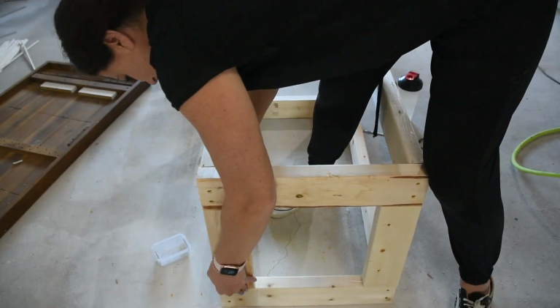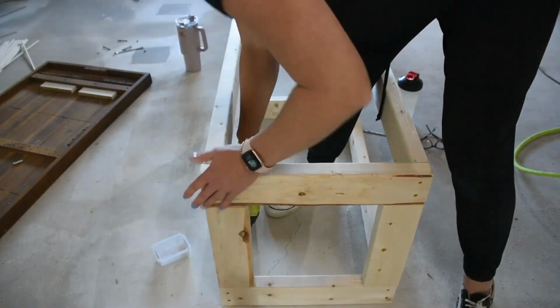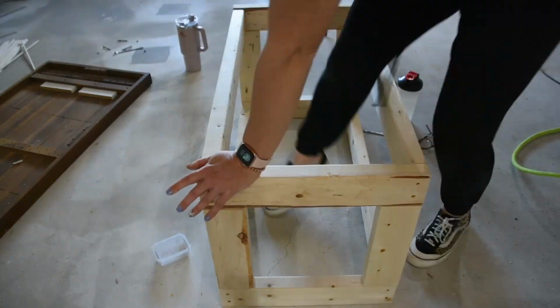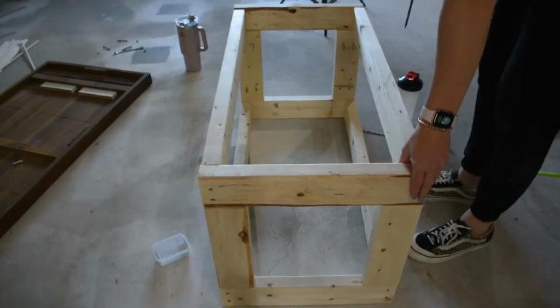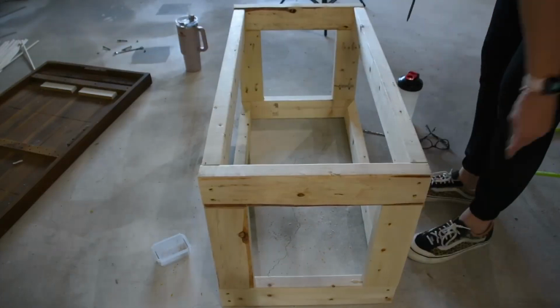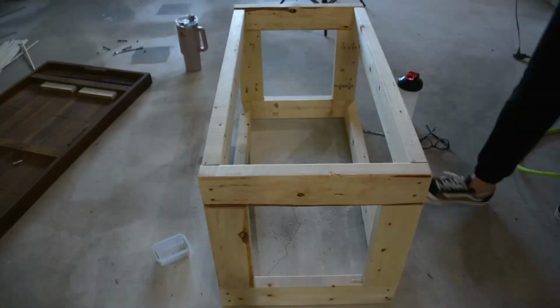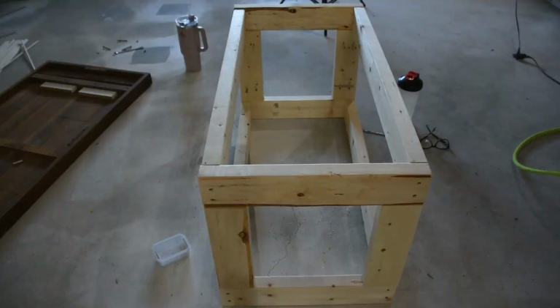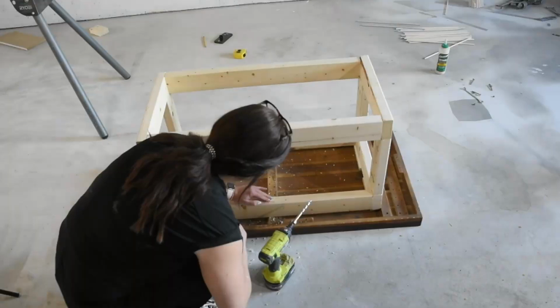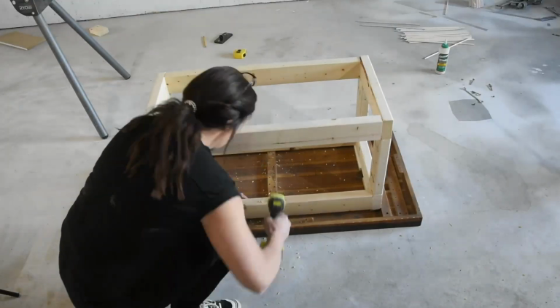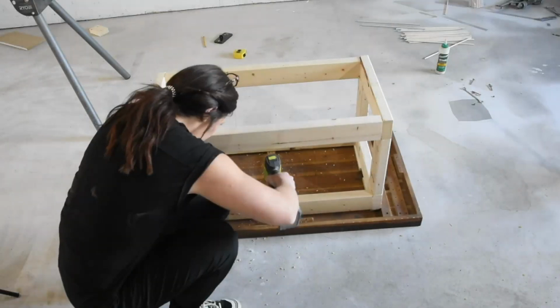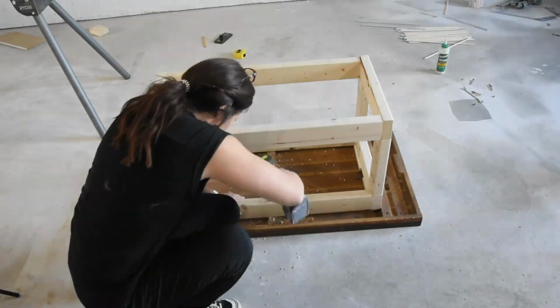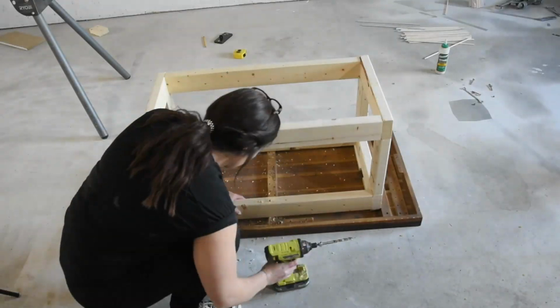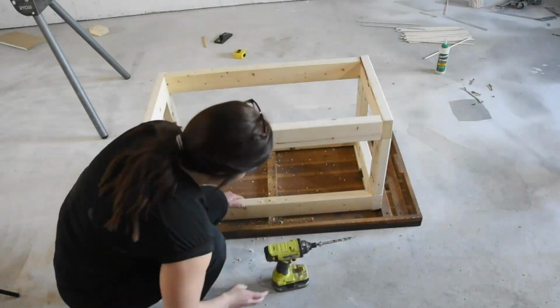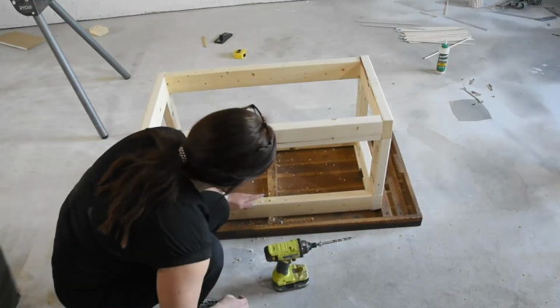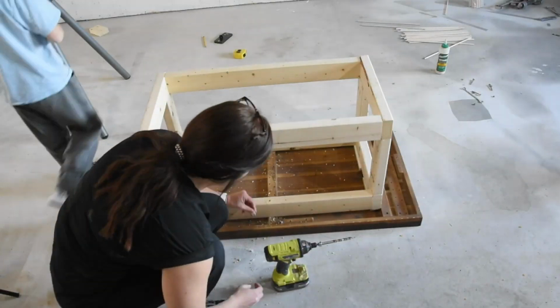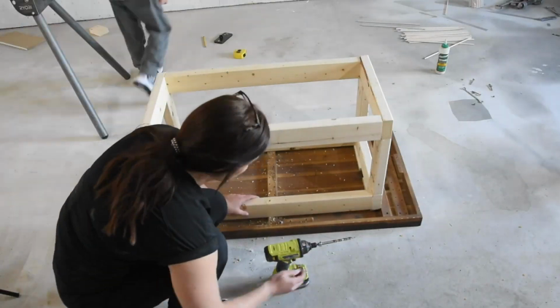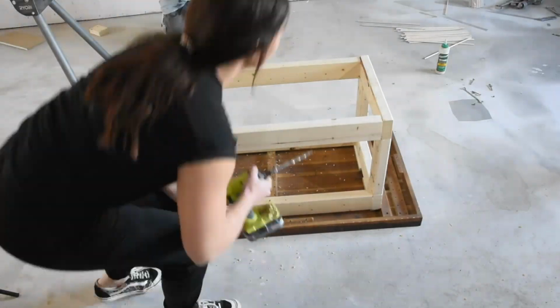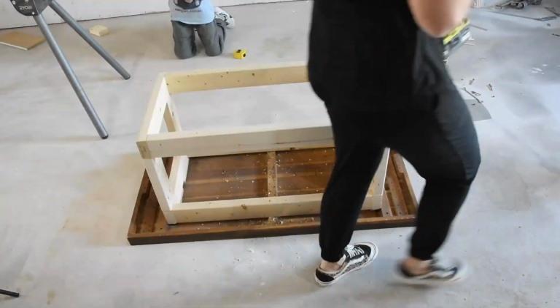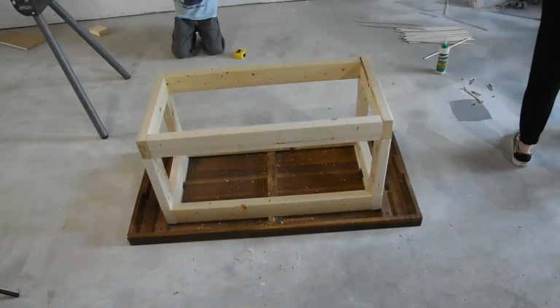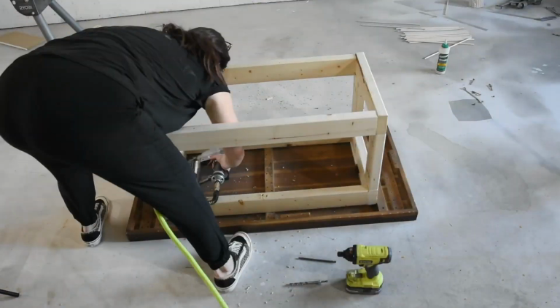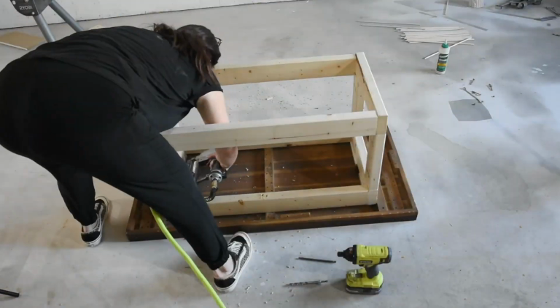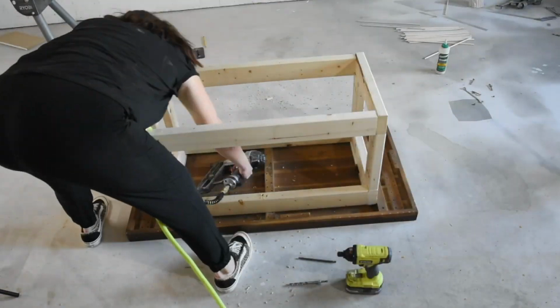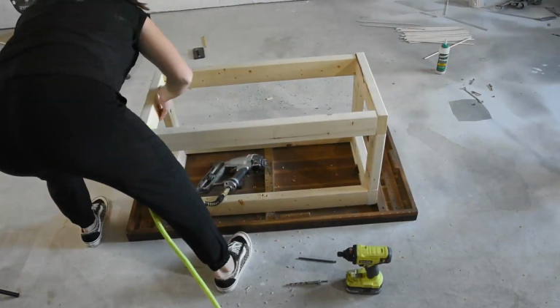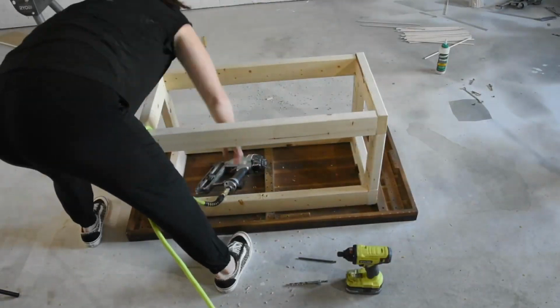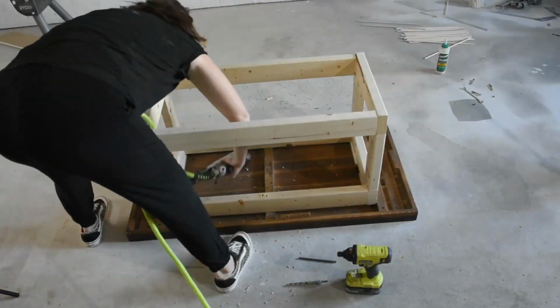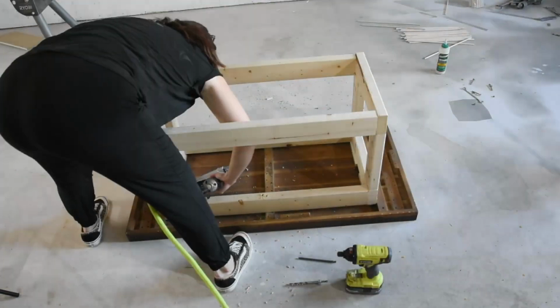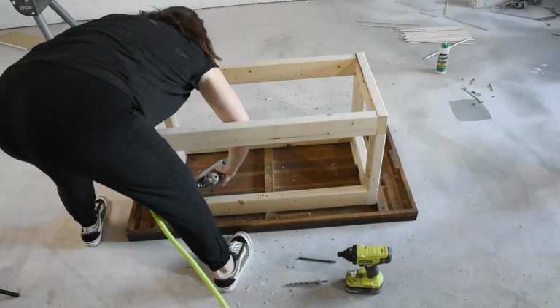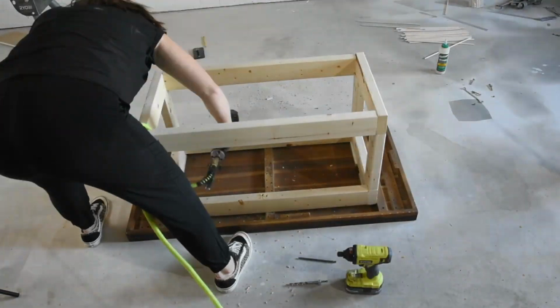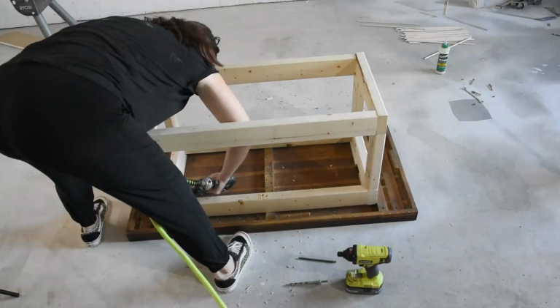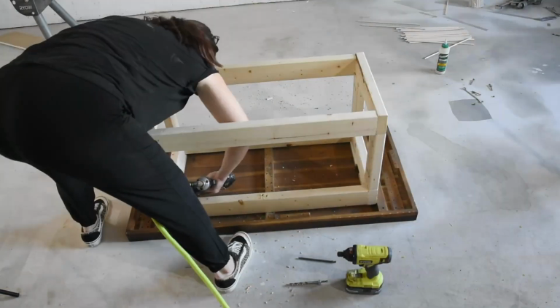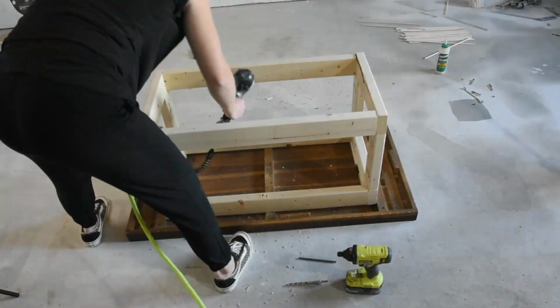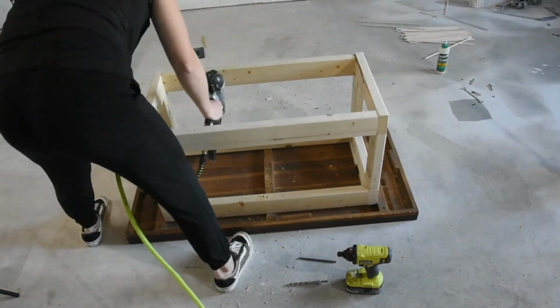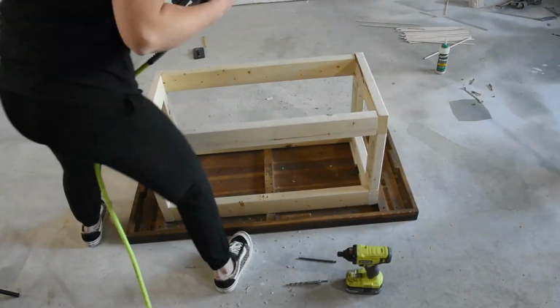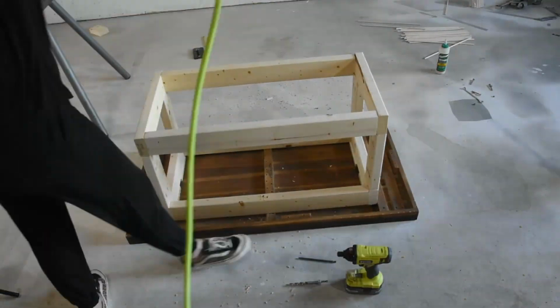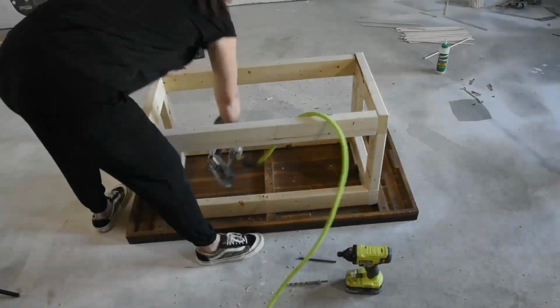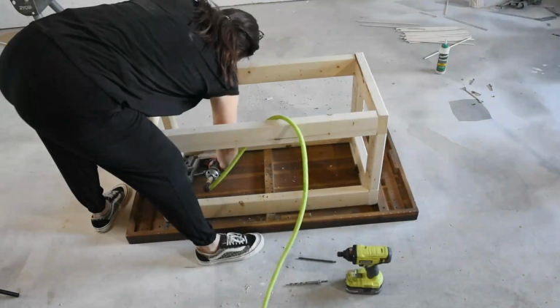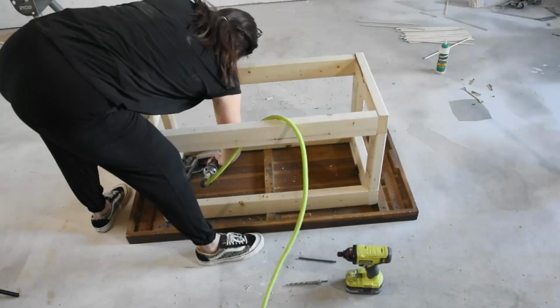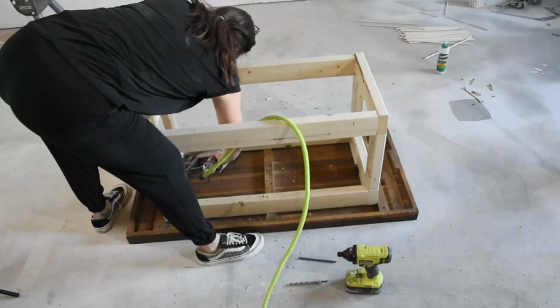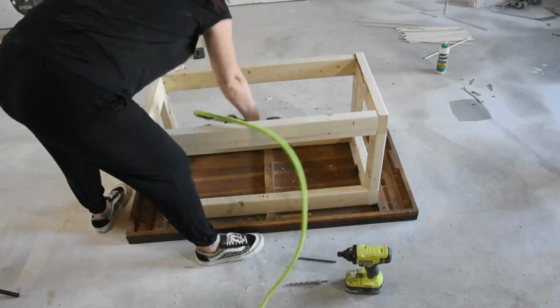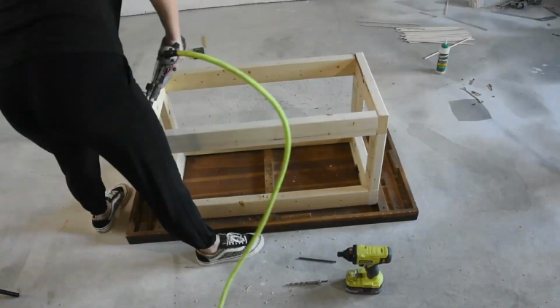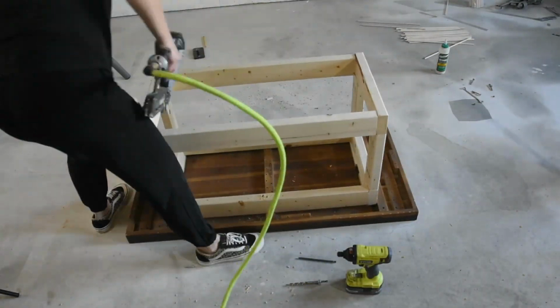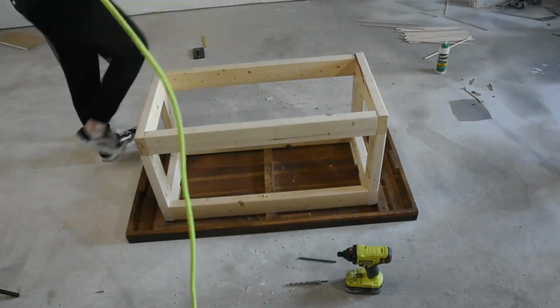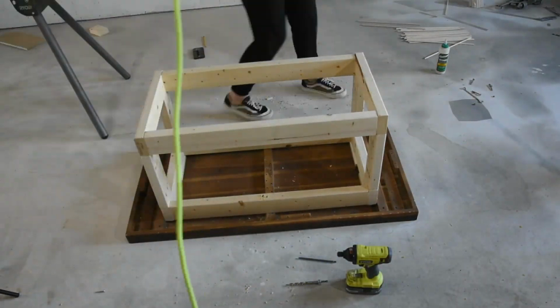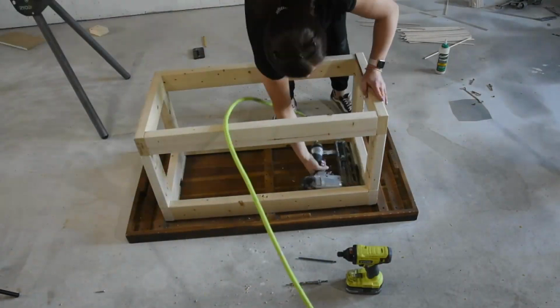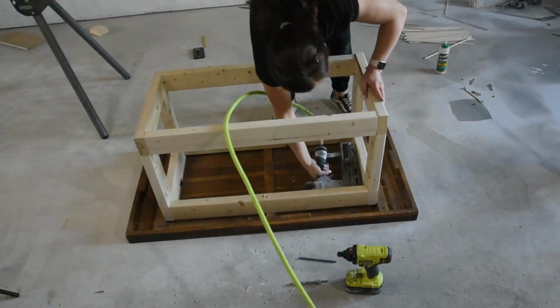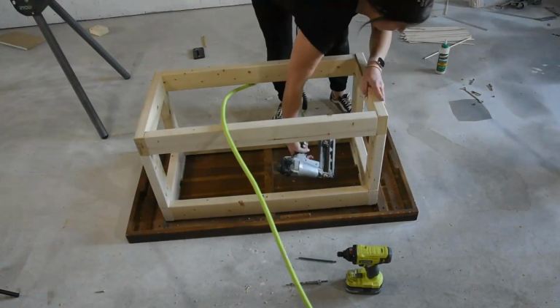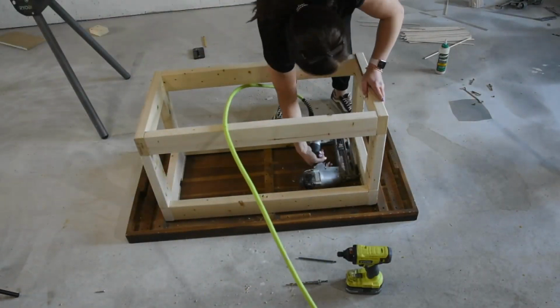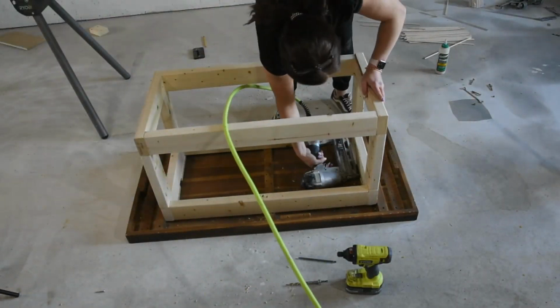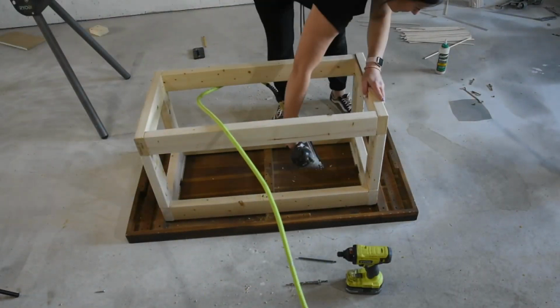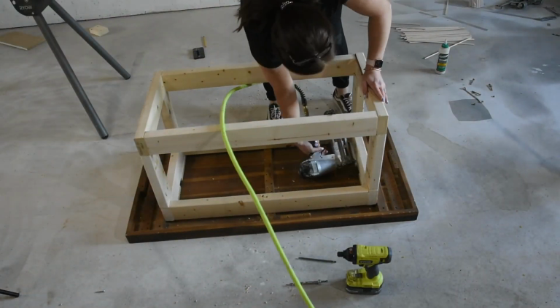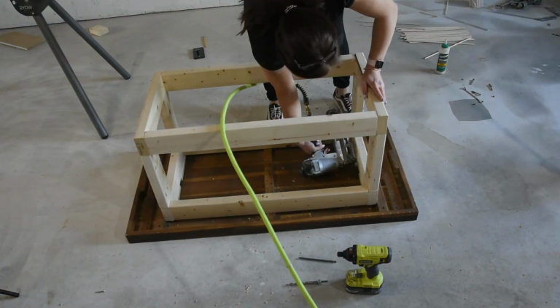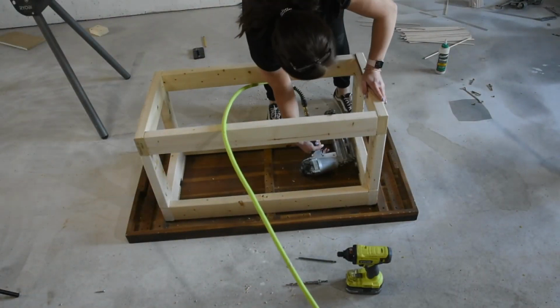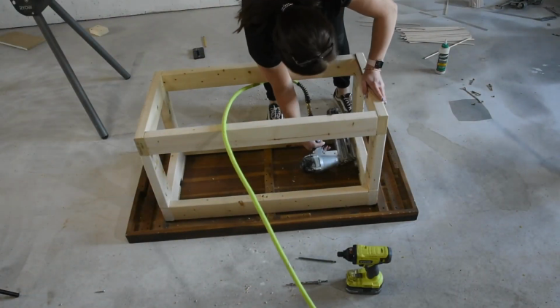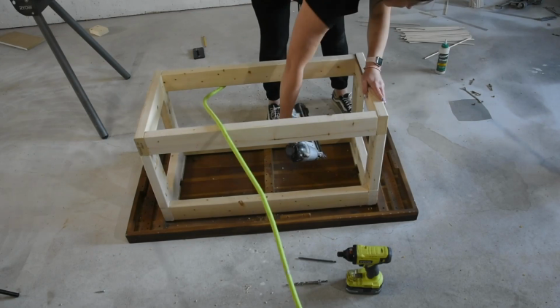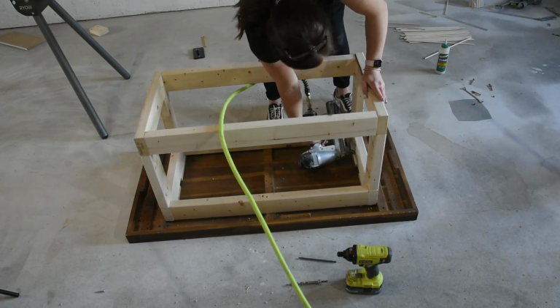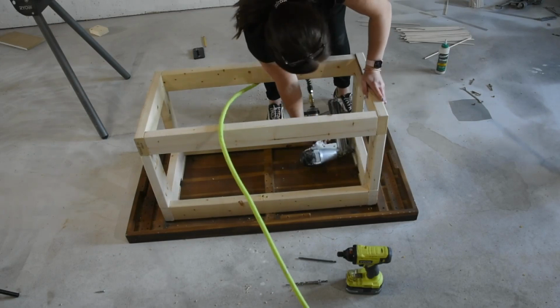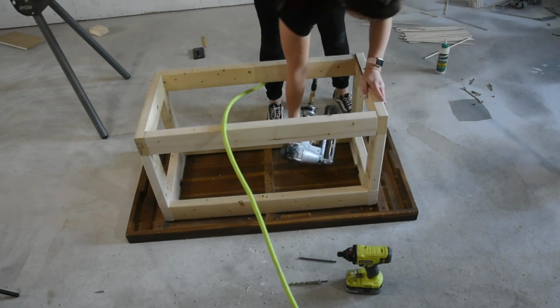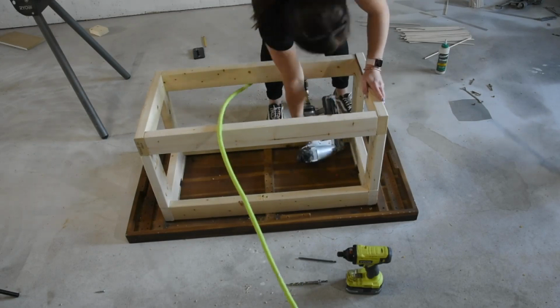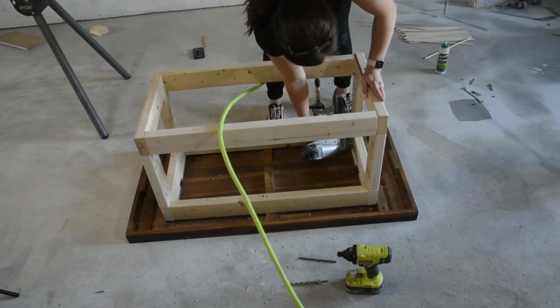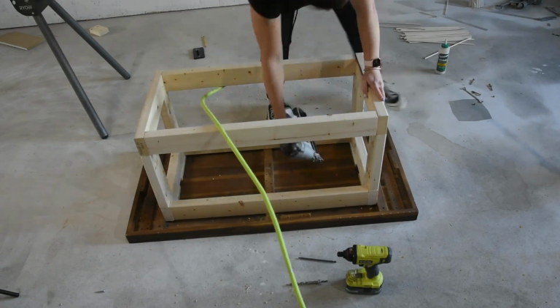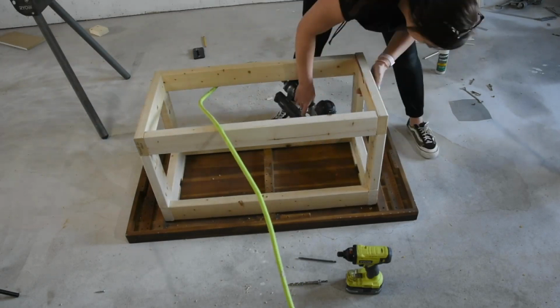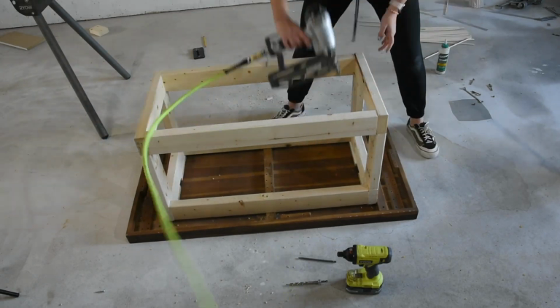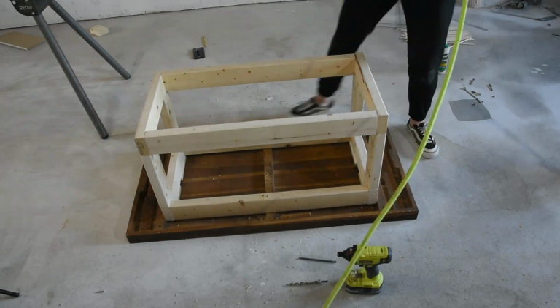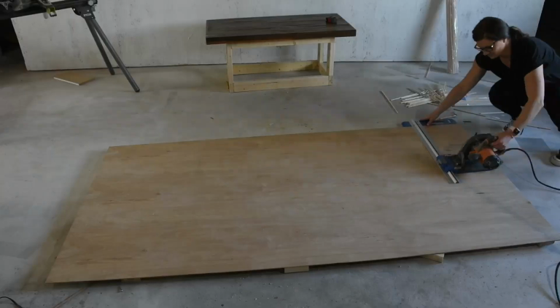To attach the base to the top I used screws in the middle and two-inch long finish nails on the sides.